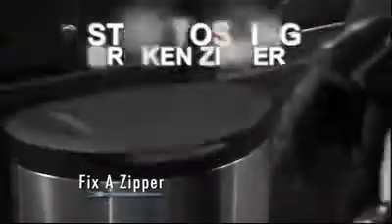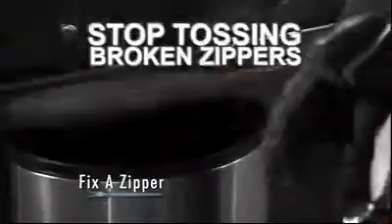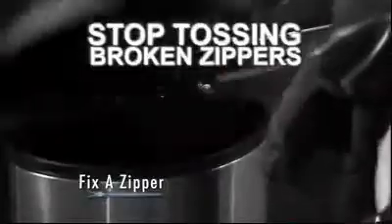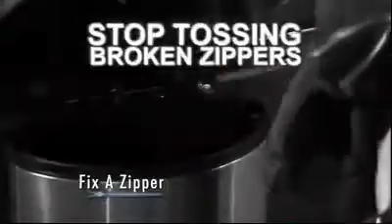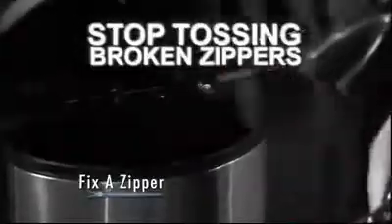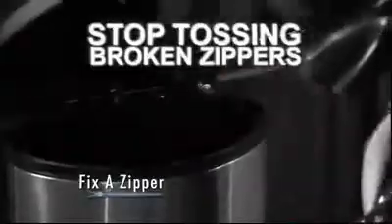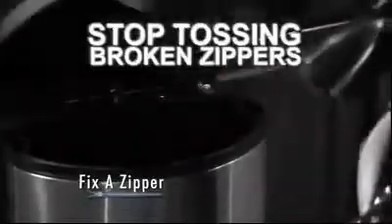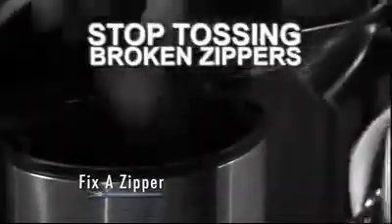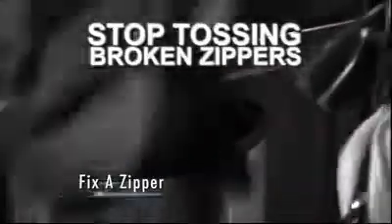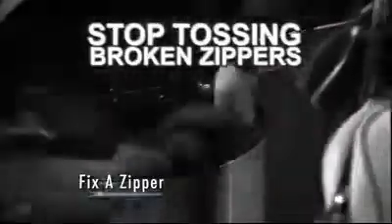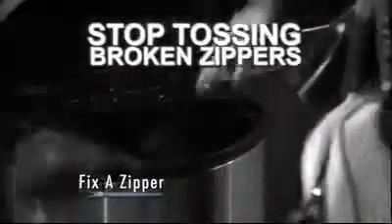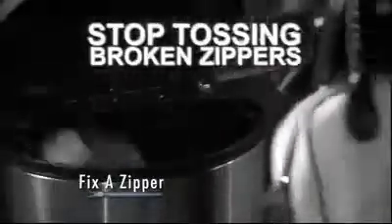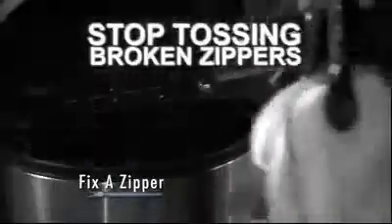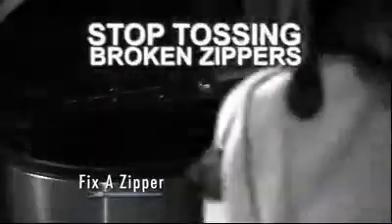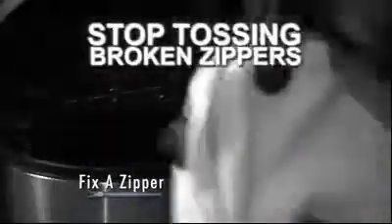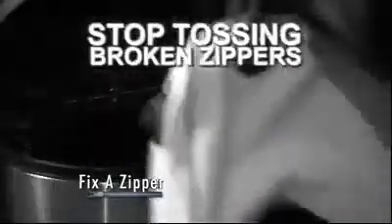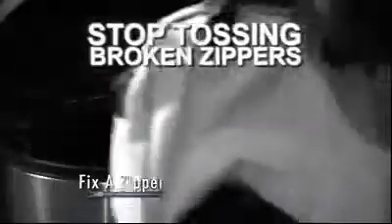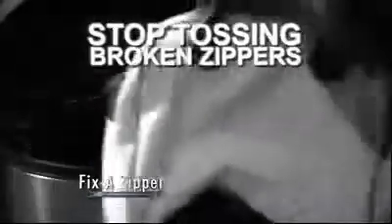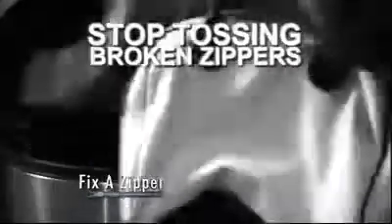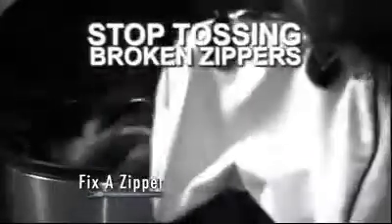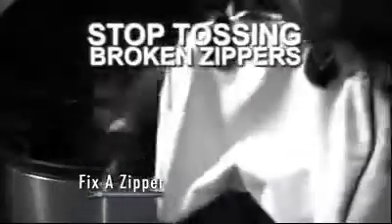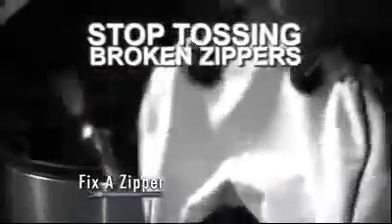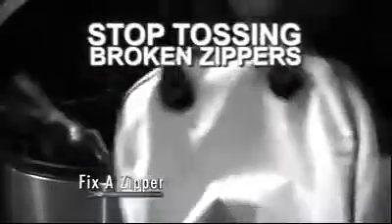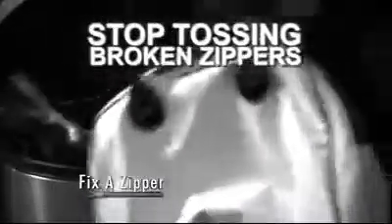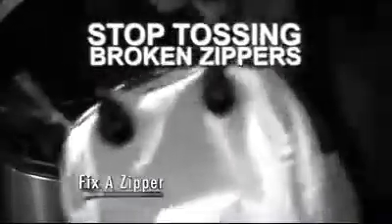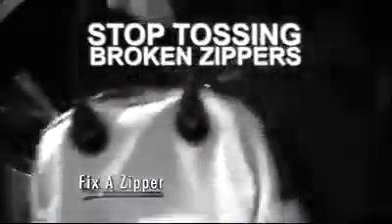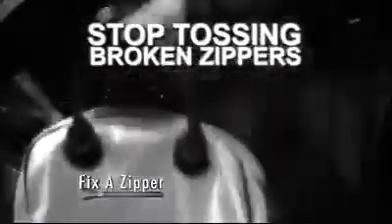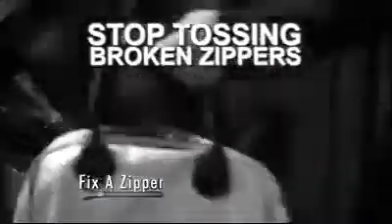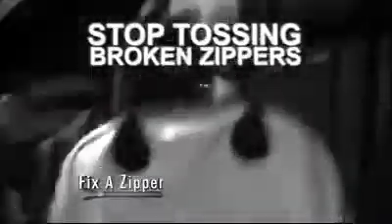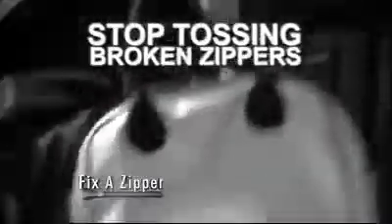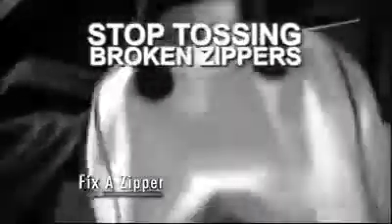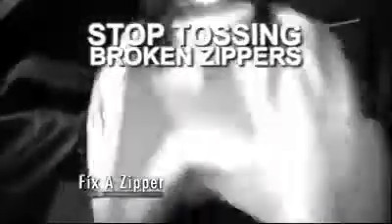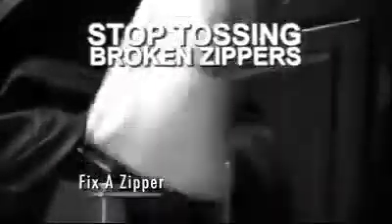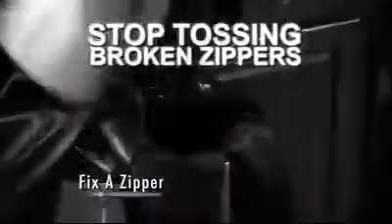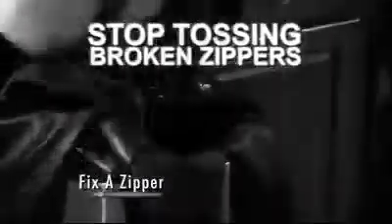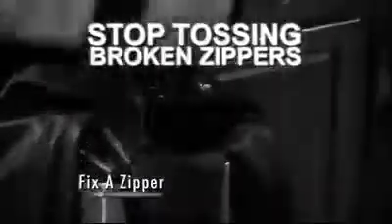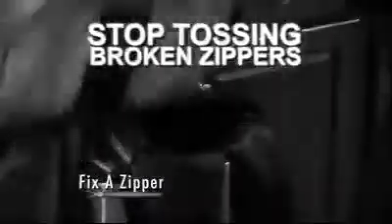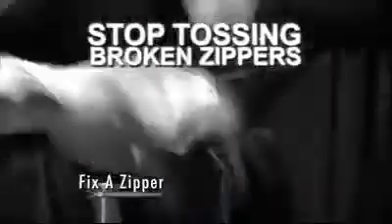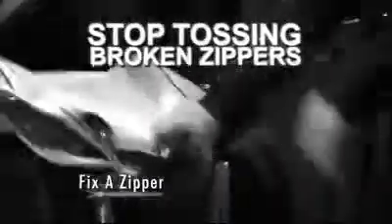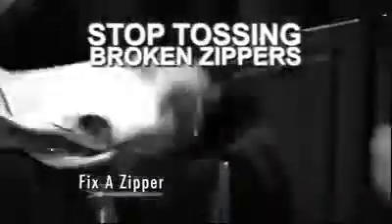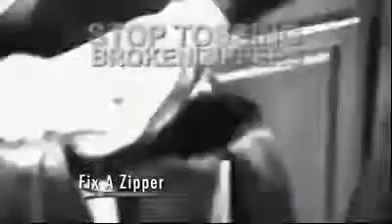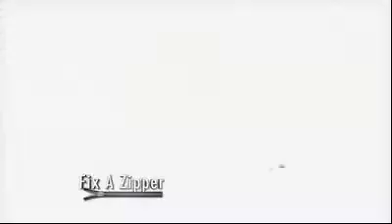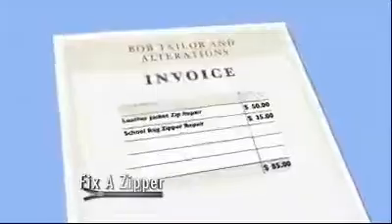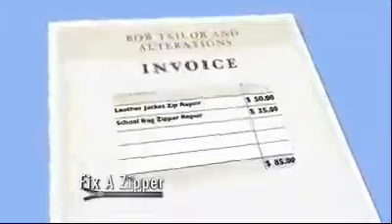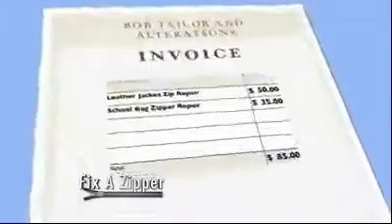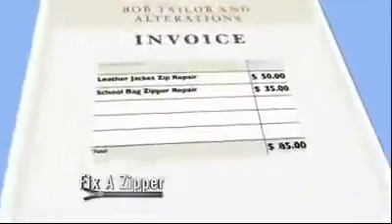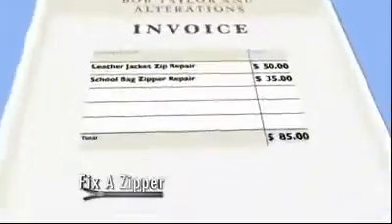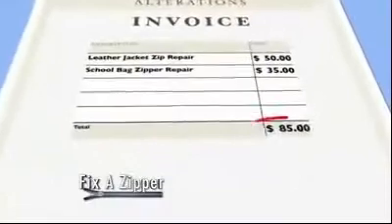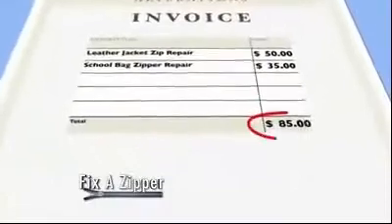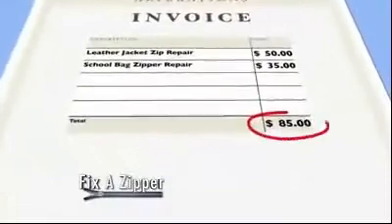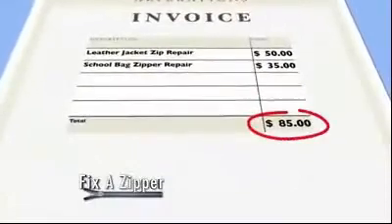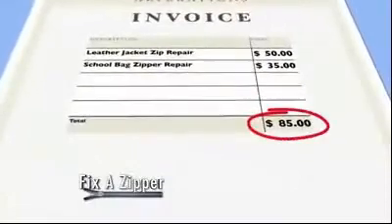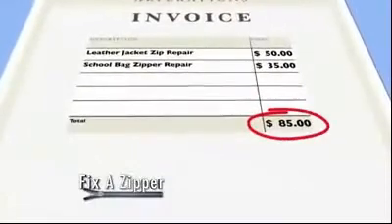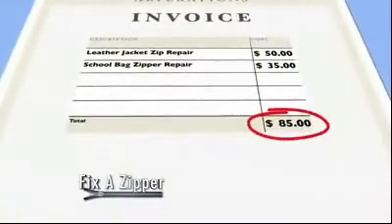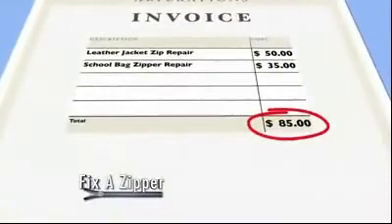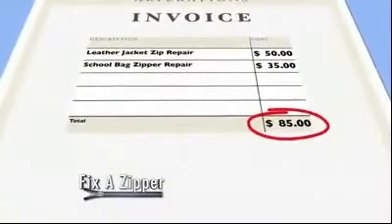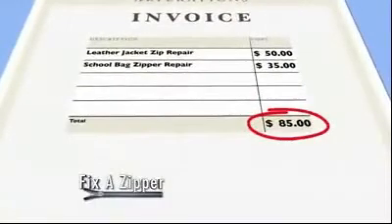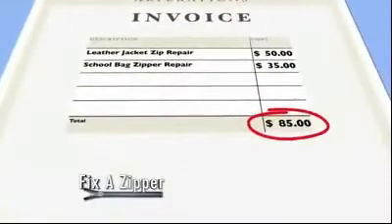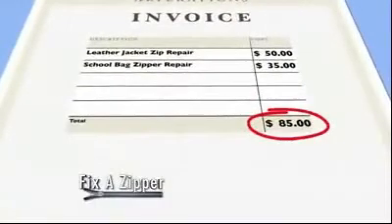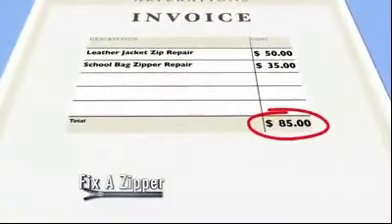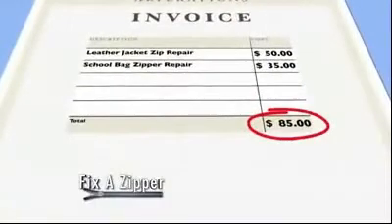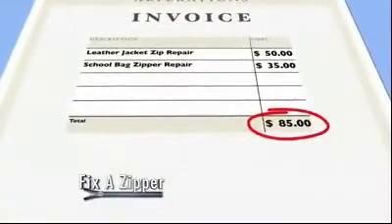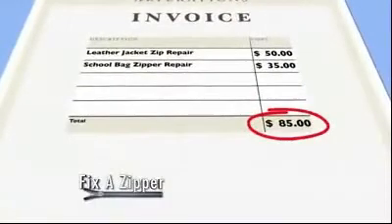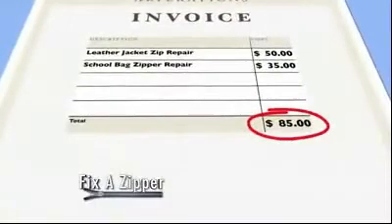Stop tossing clothes, bags, boots, and more just because of a broken zipper. And never pay big bucks to replace a zipper again.